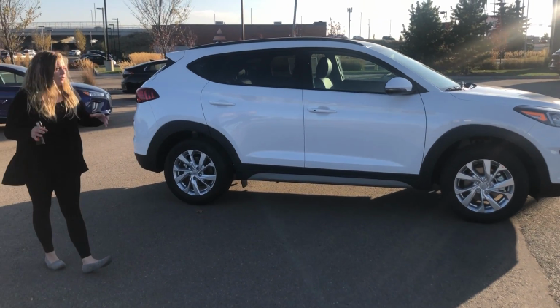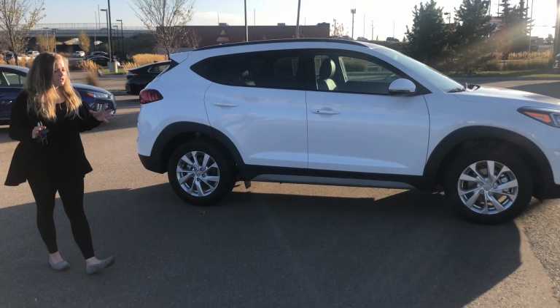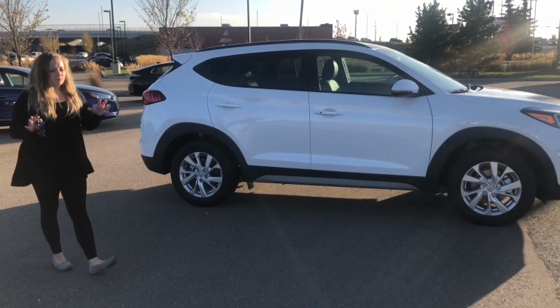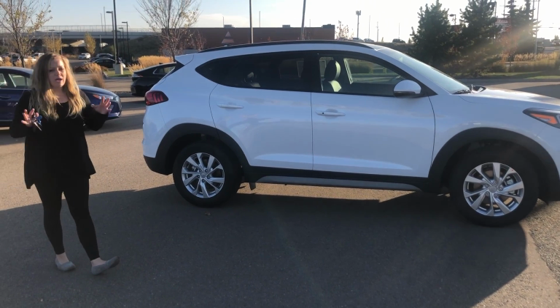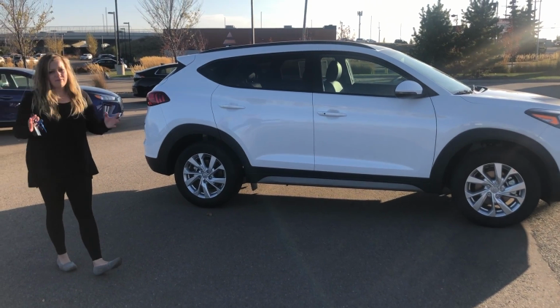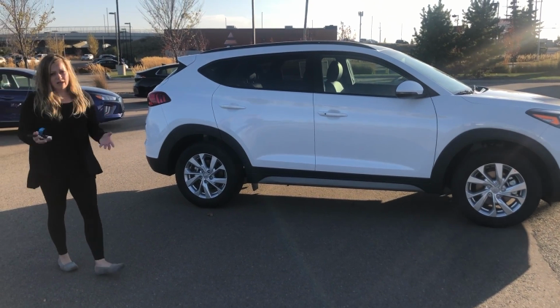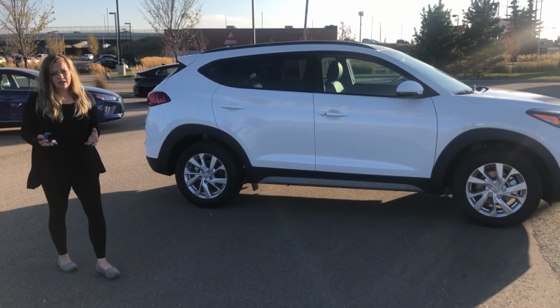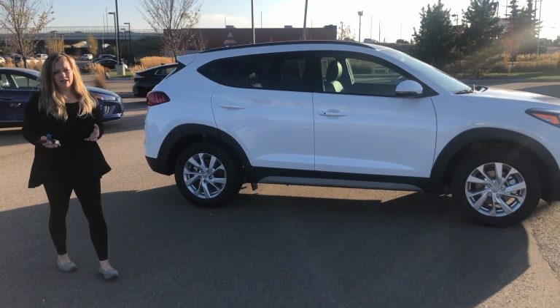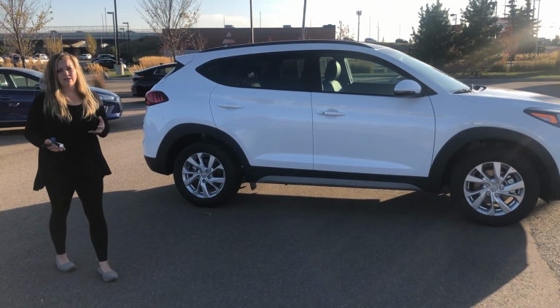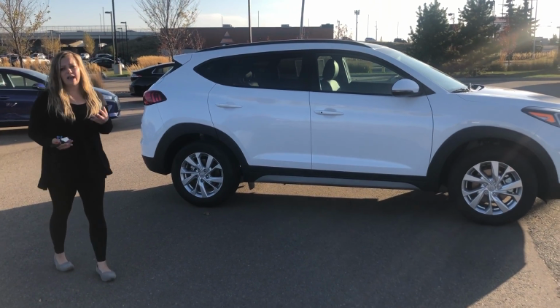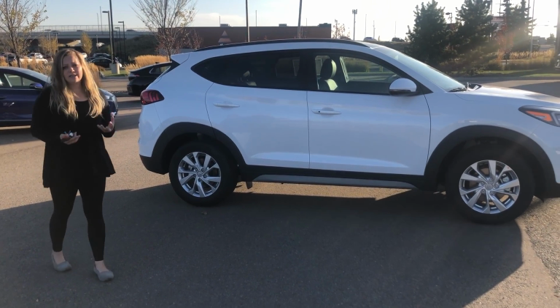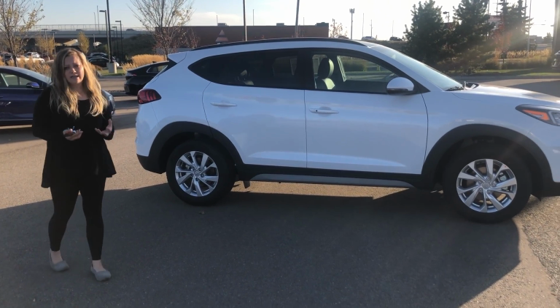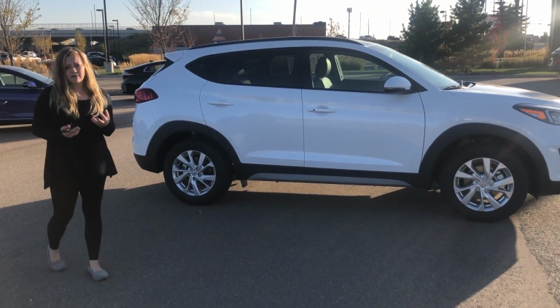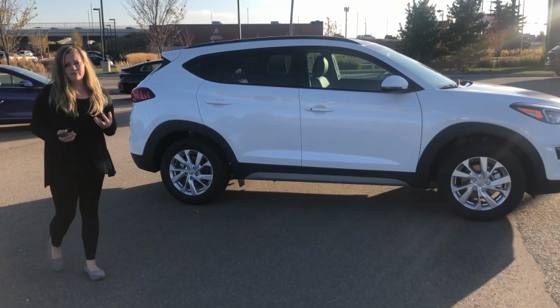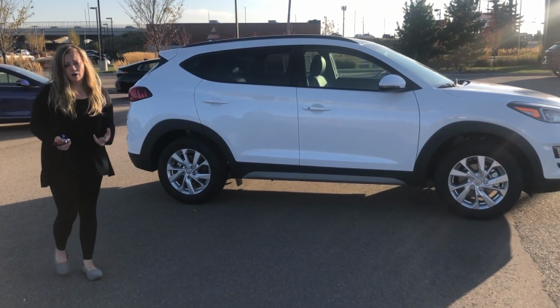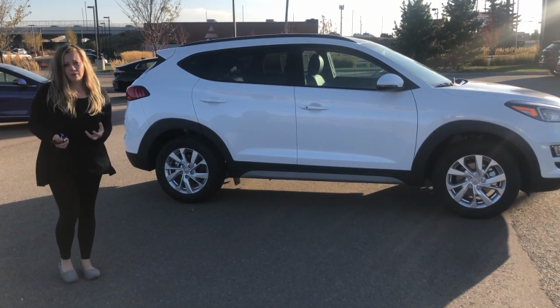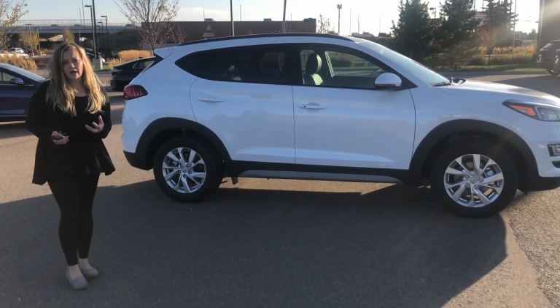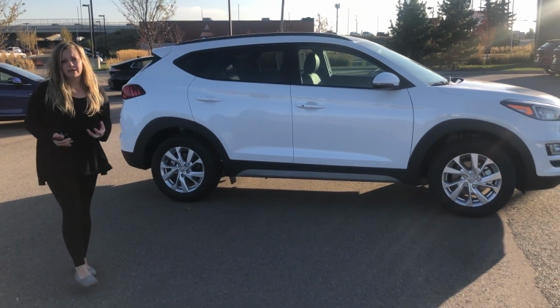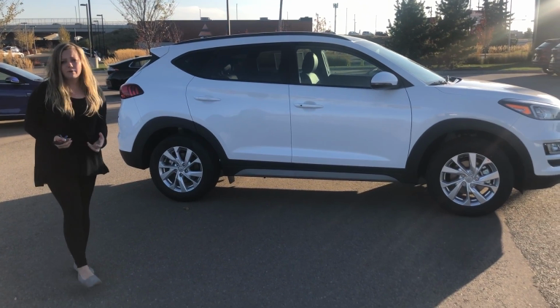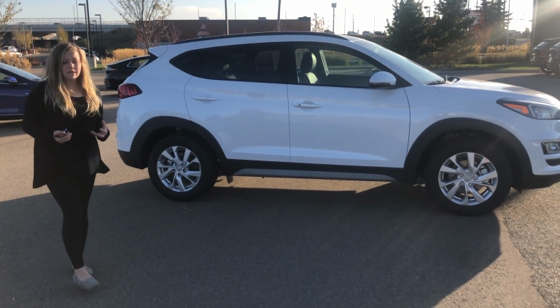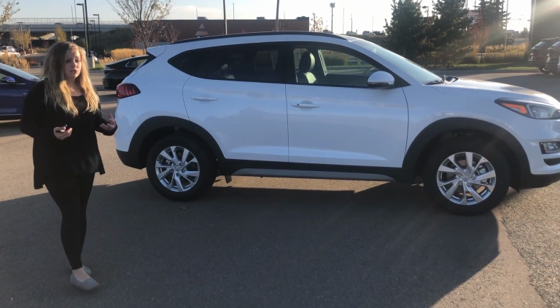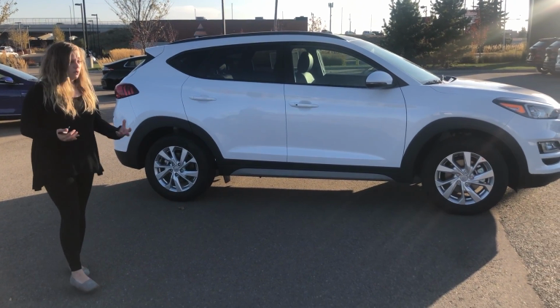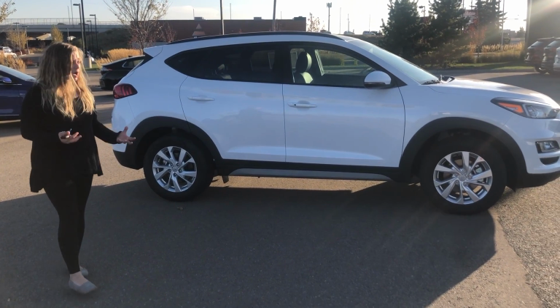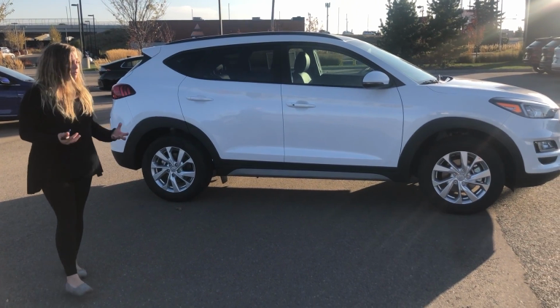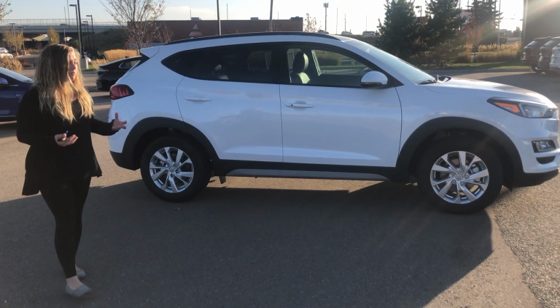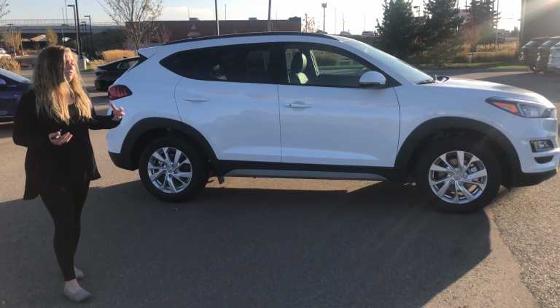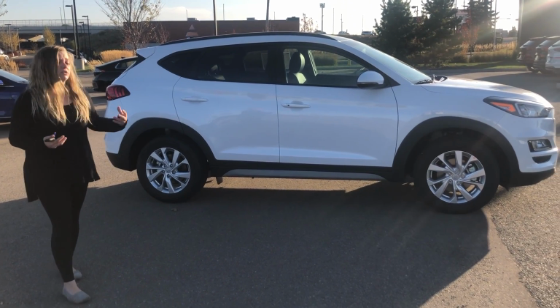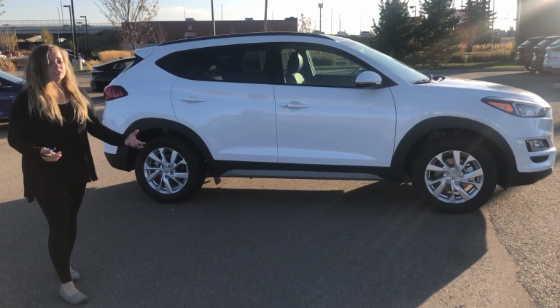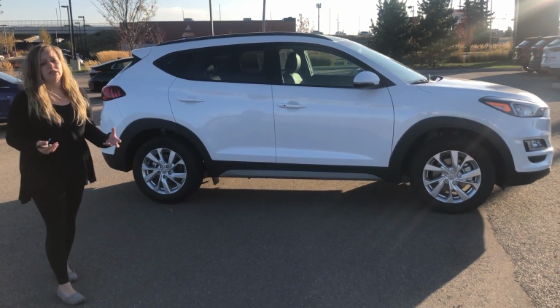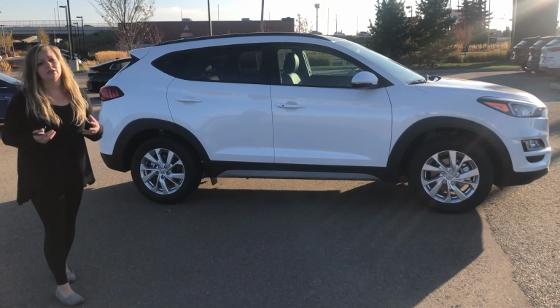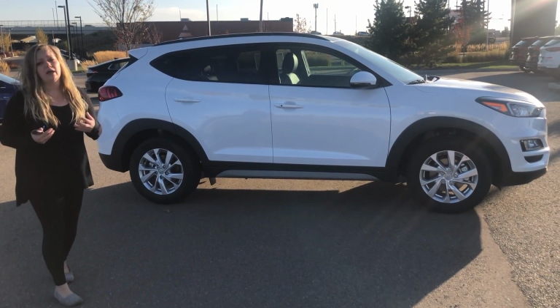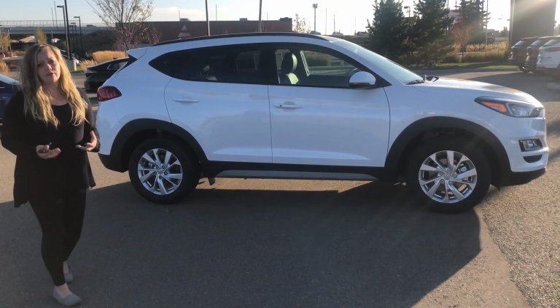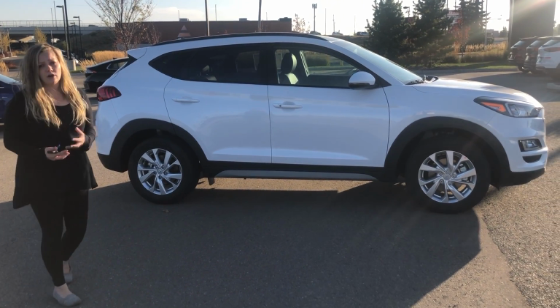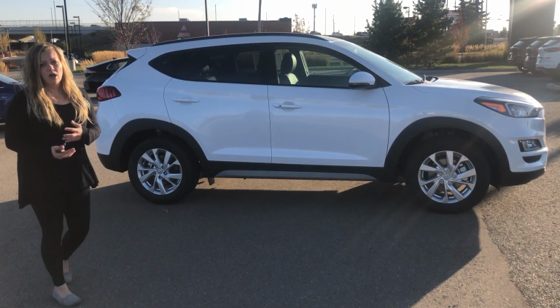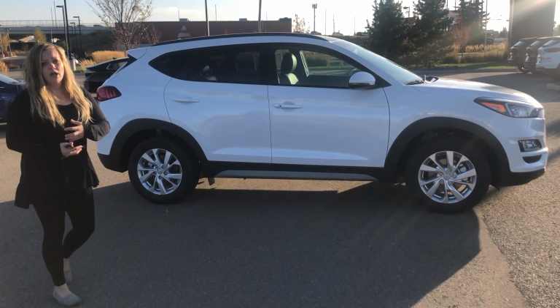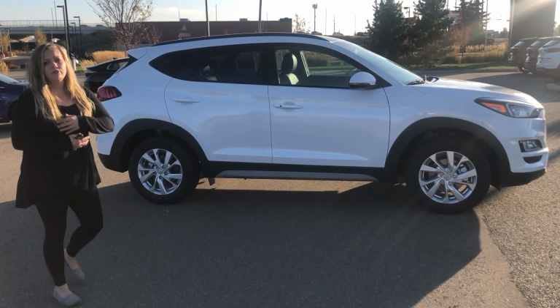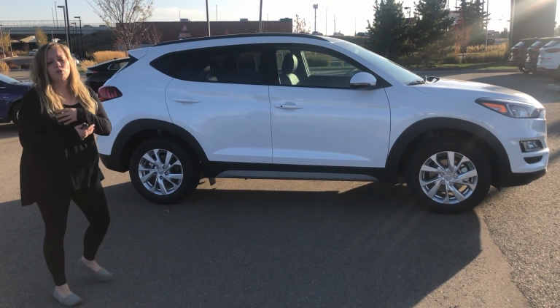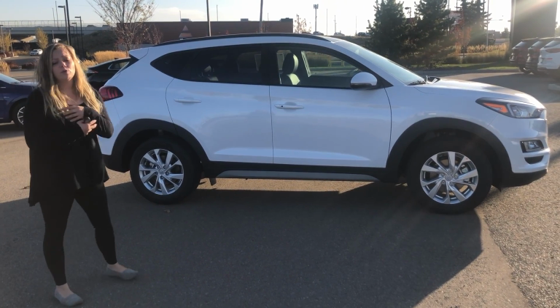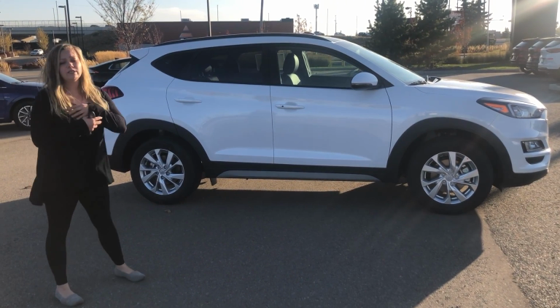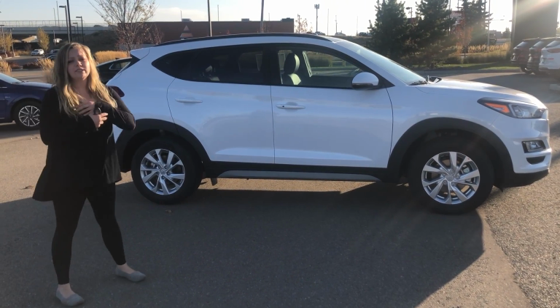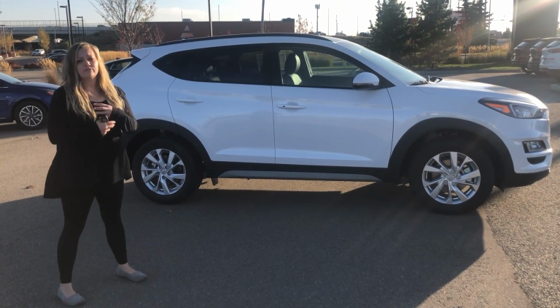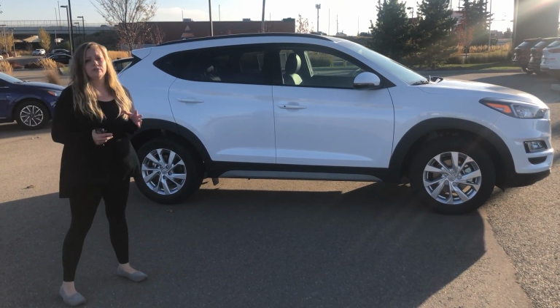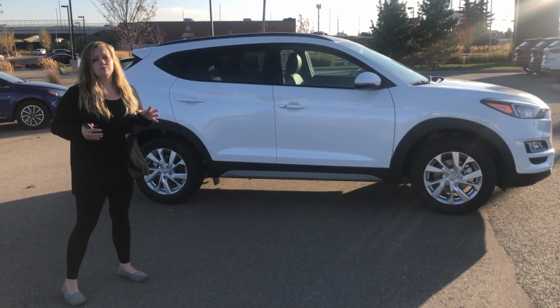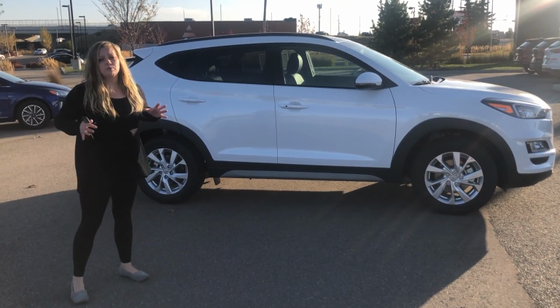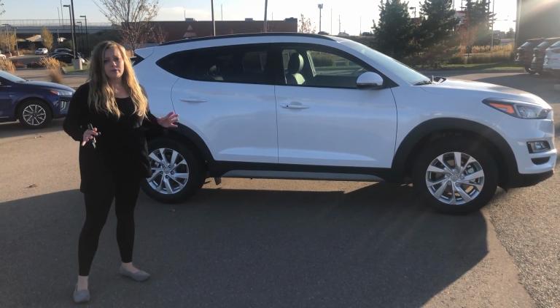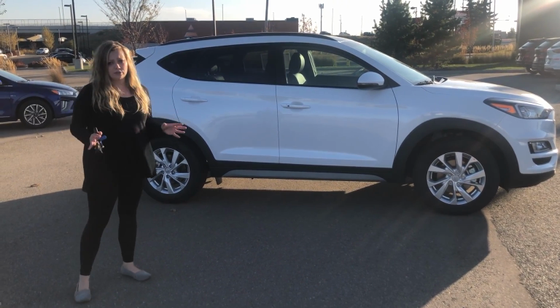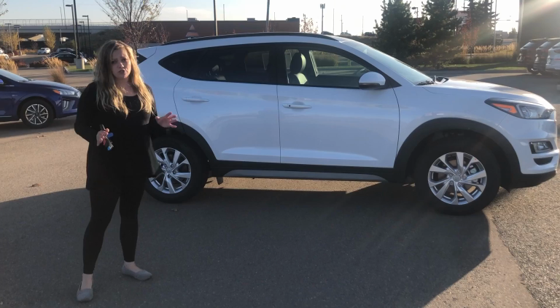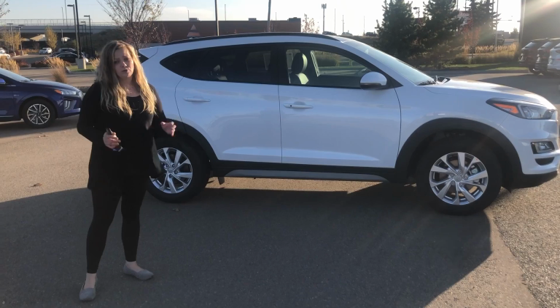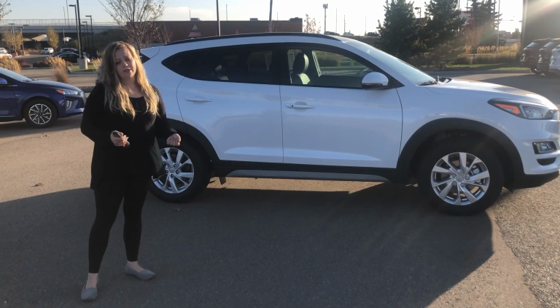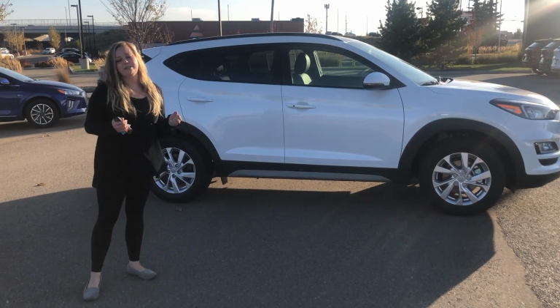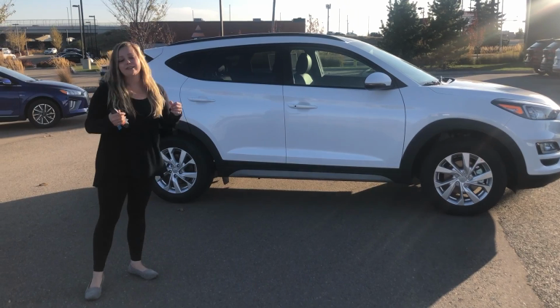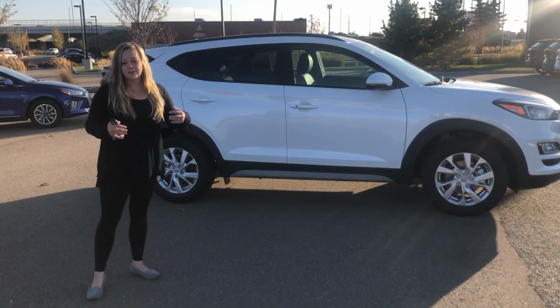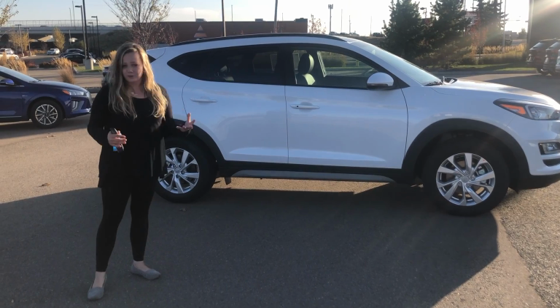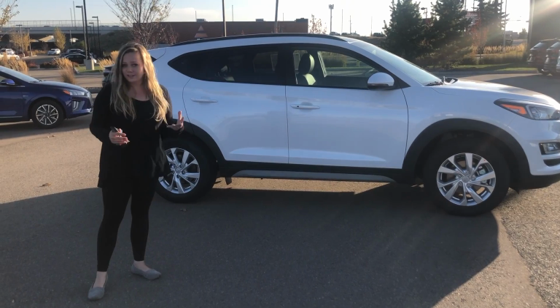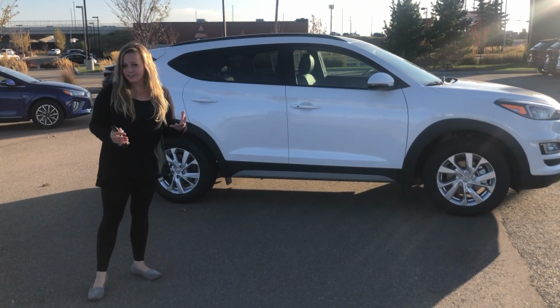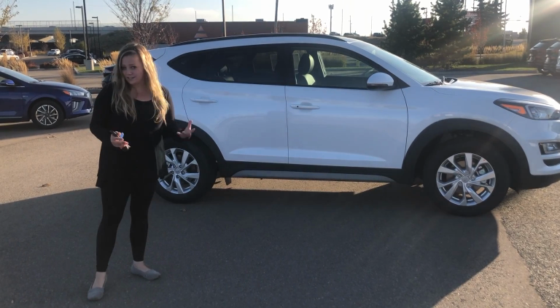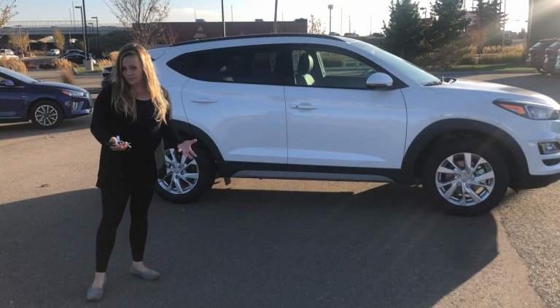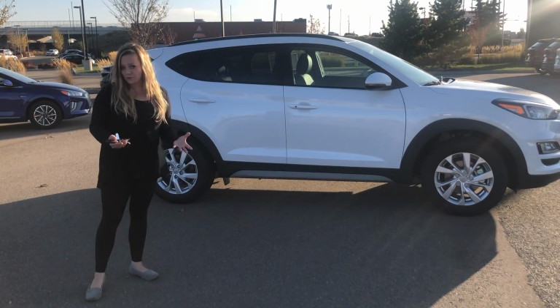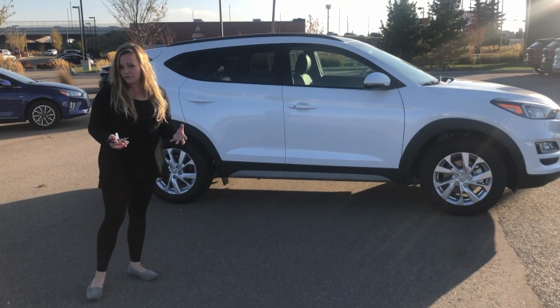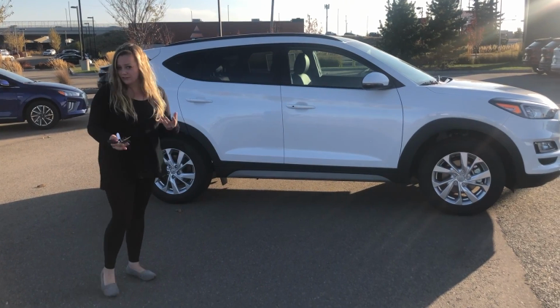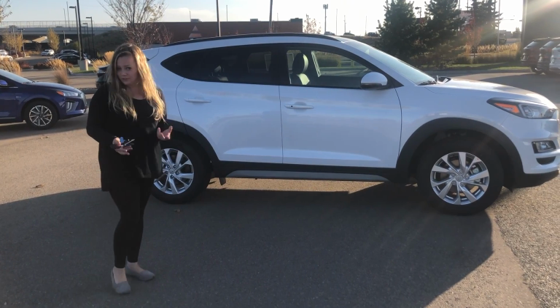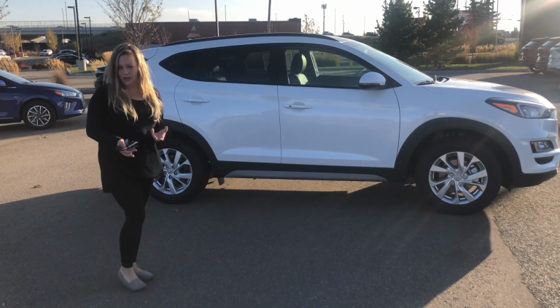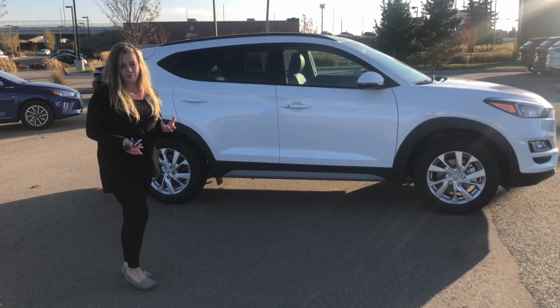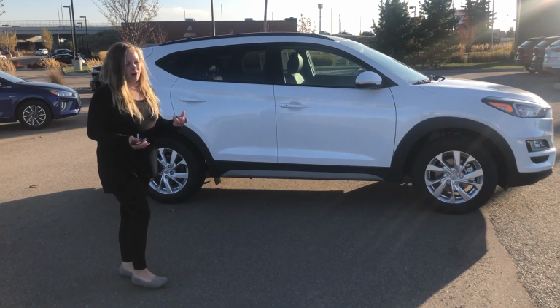Unfortunately, we haven't had any land yet from Hyundai, but I do have a Preferred set in leather. The only difference between the two is literally the sunroof and the leather.